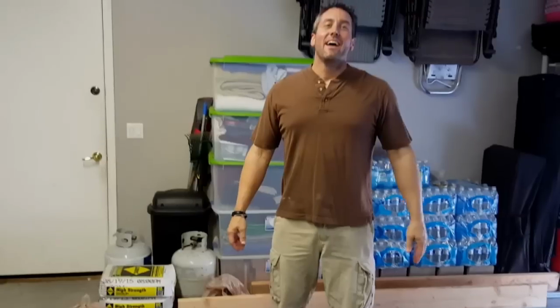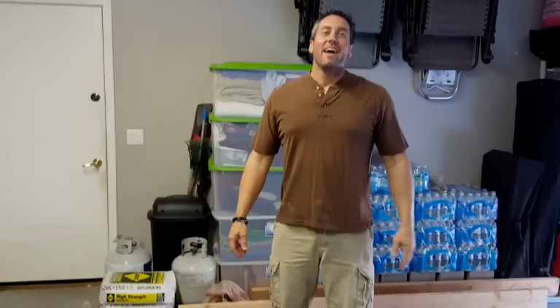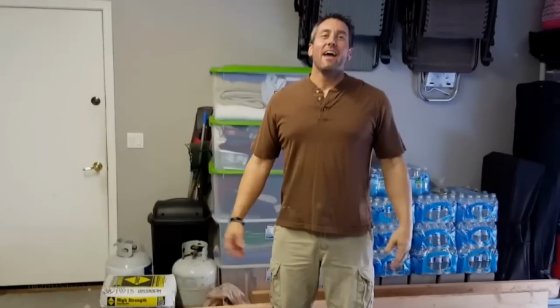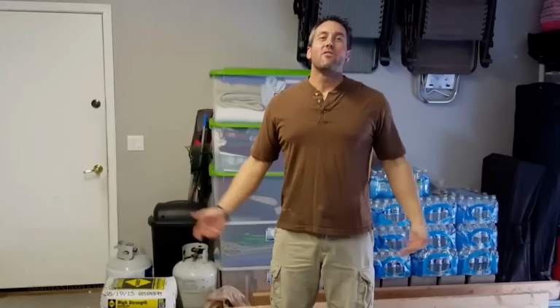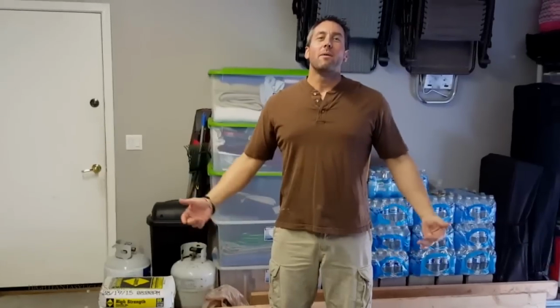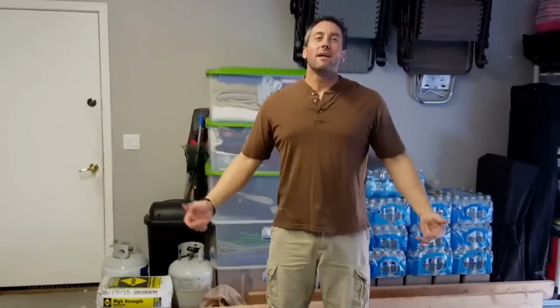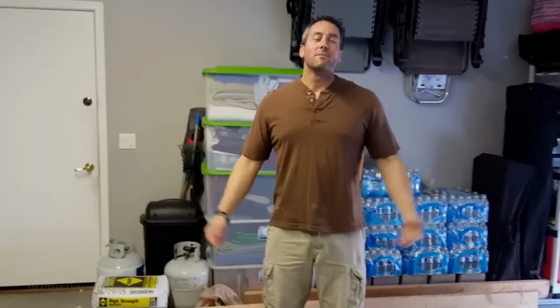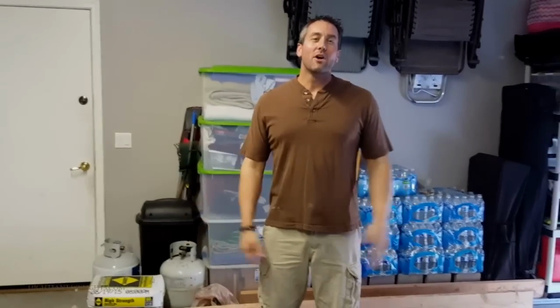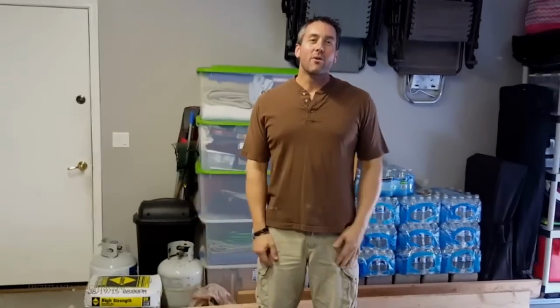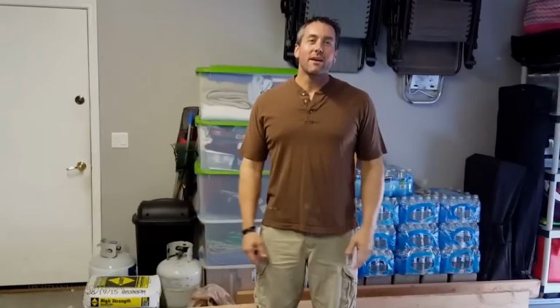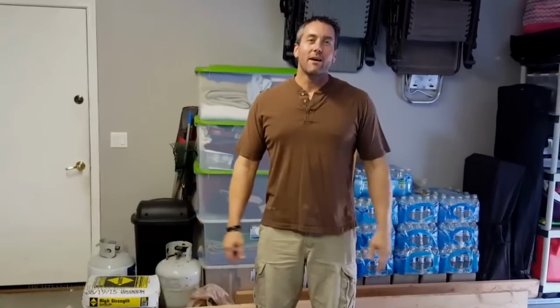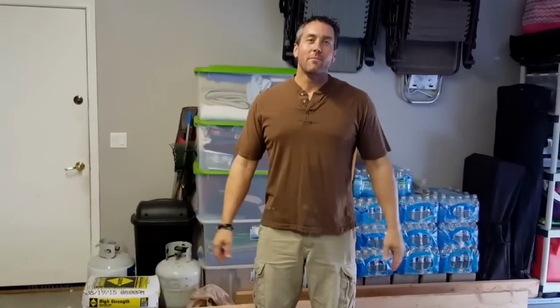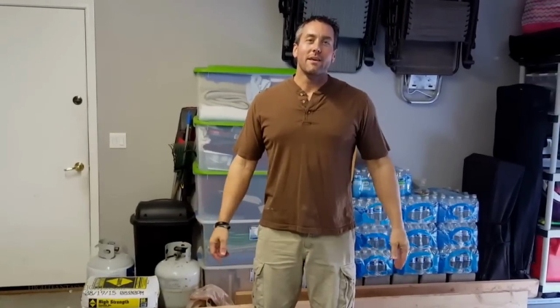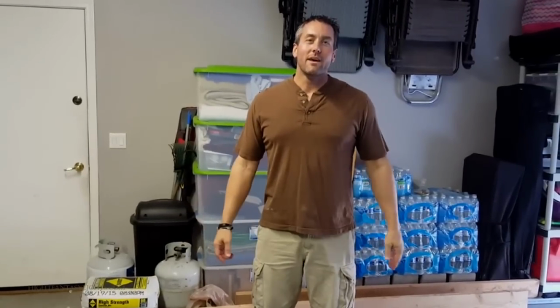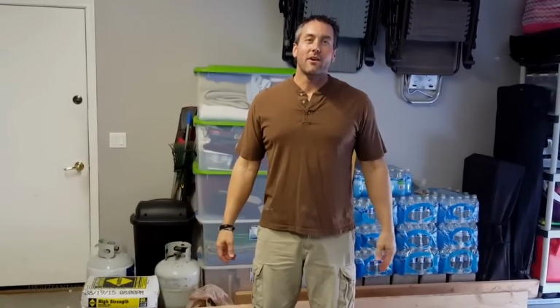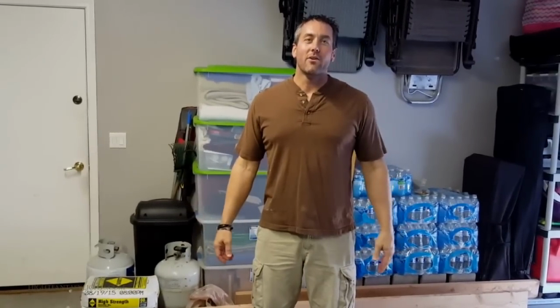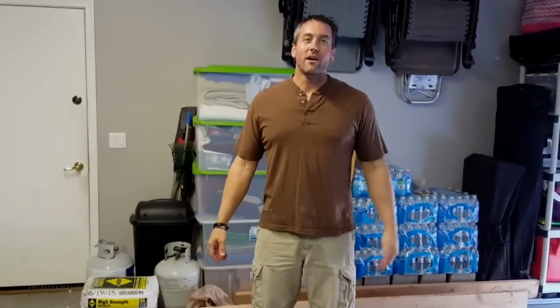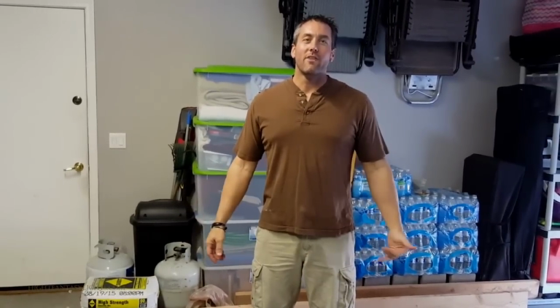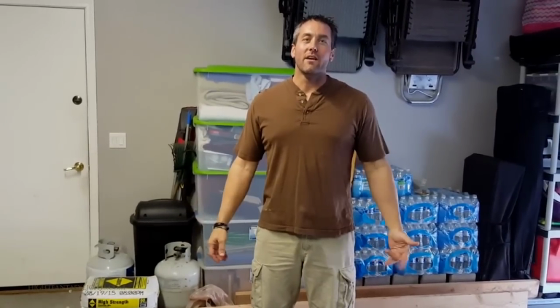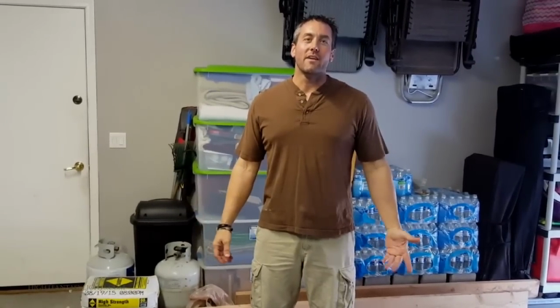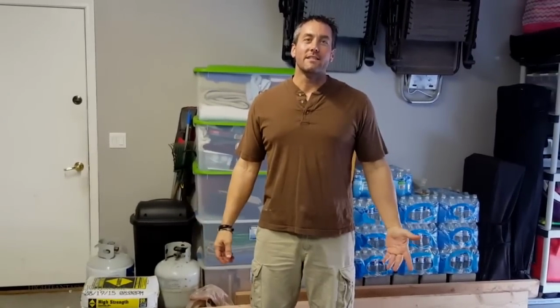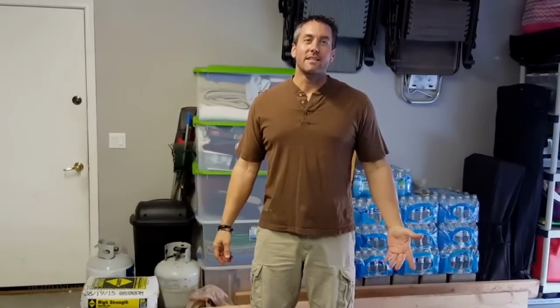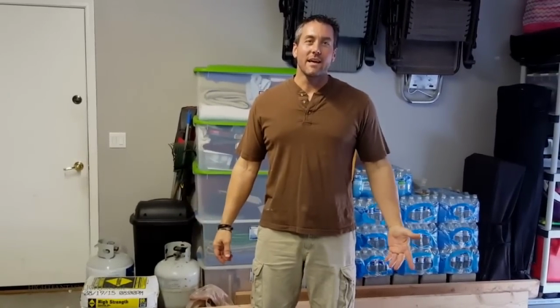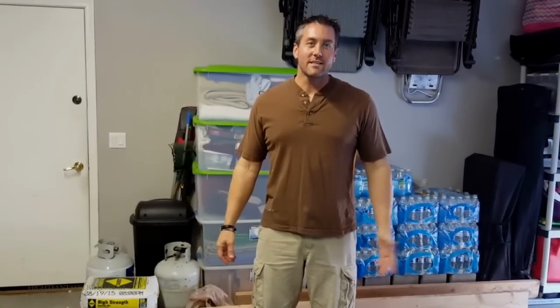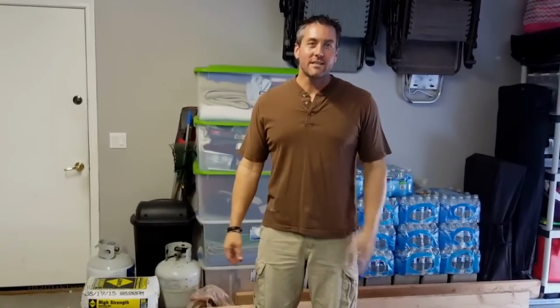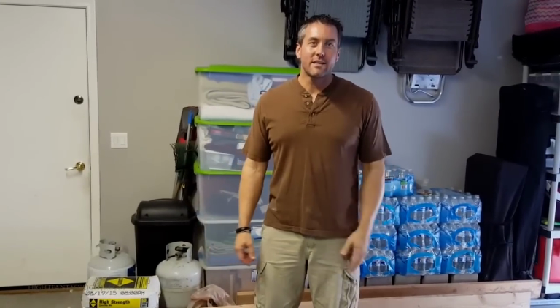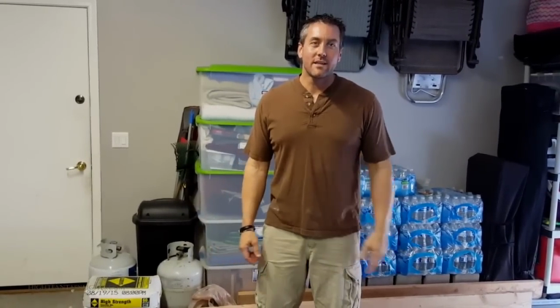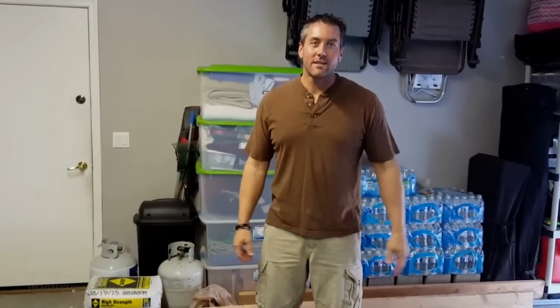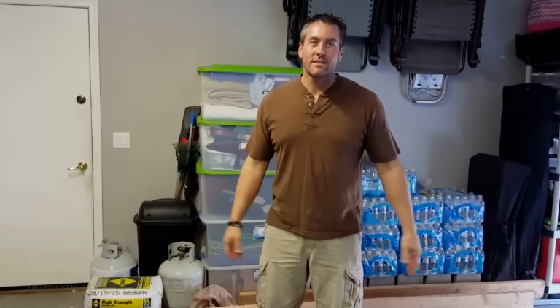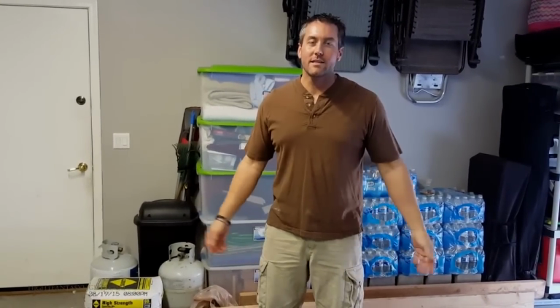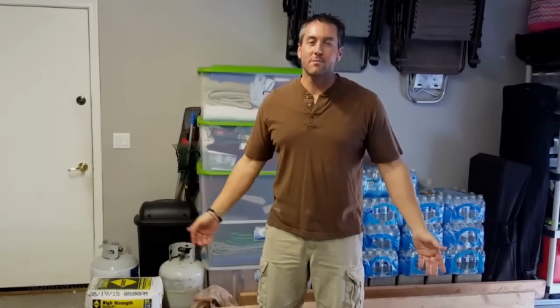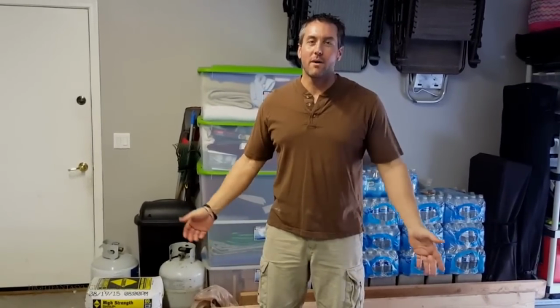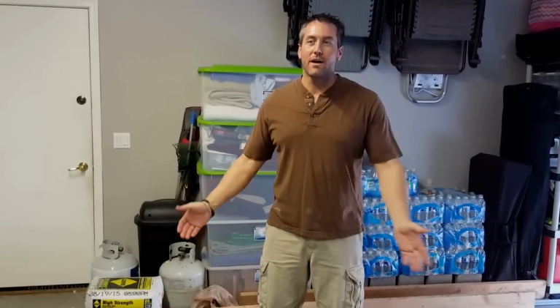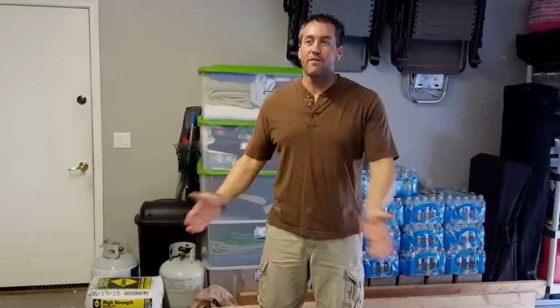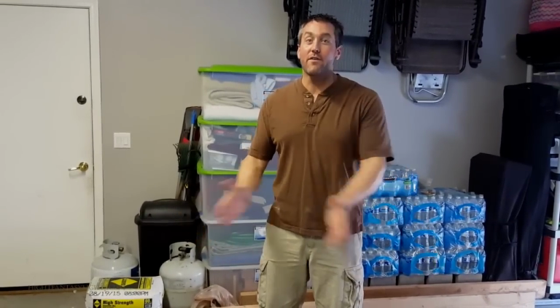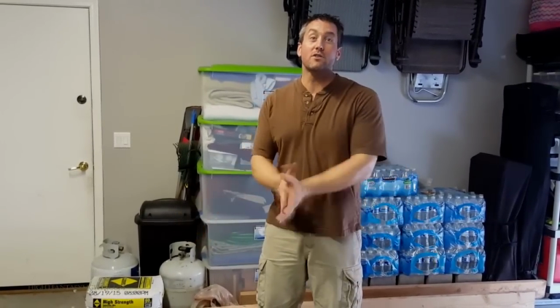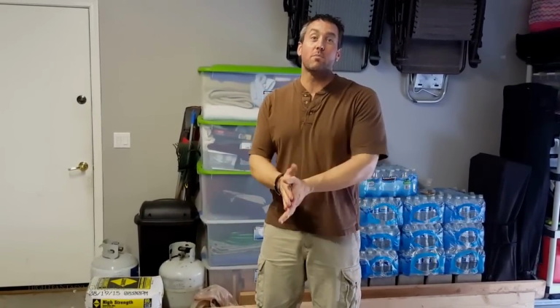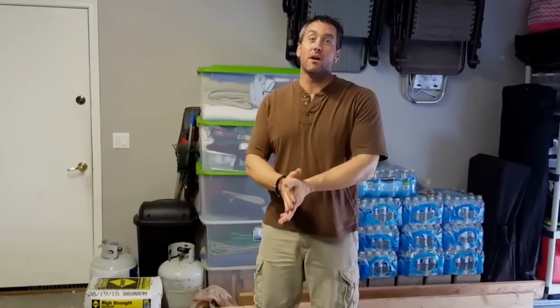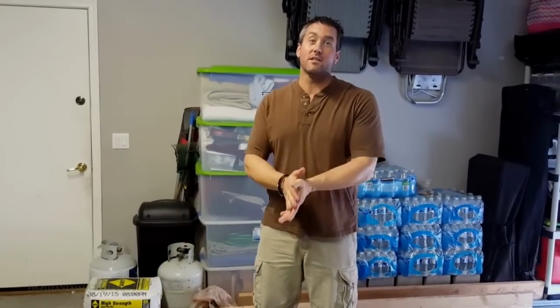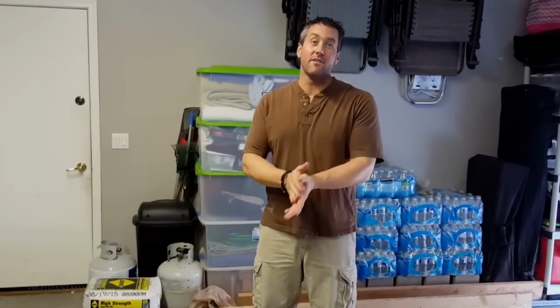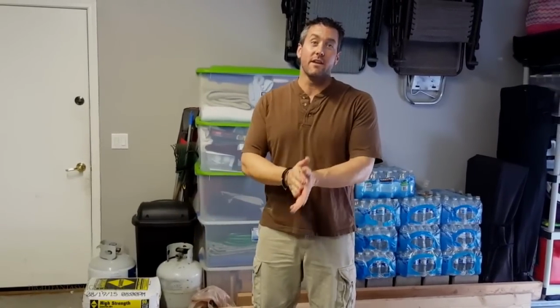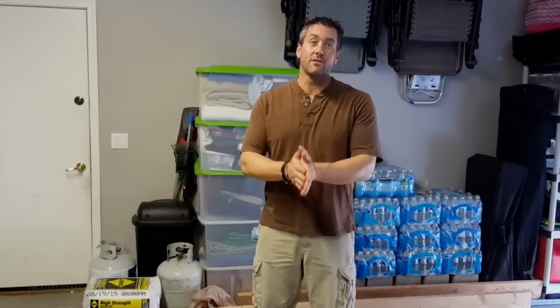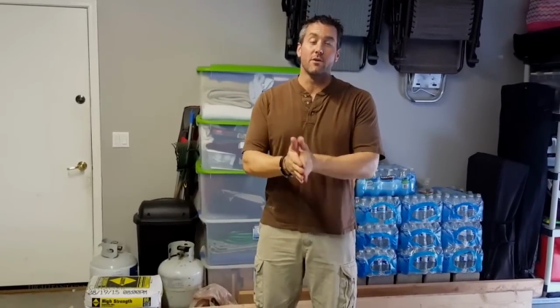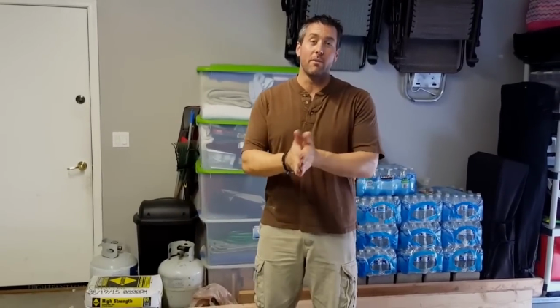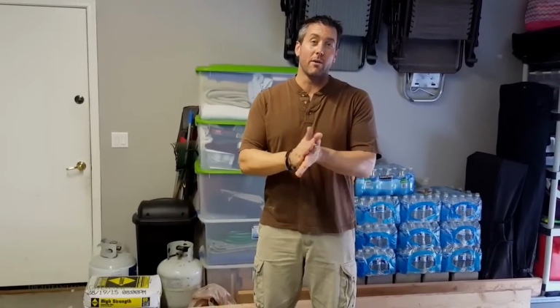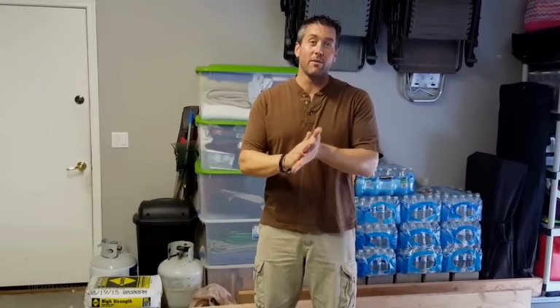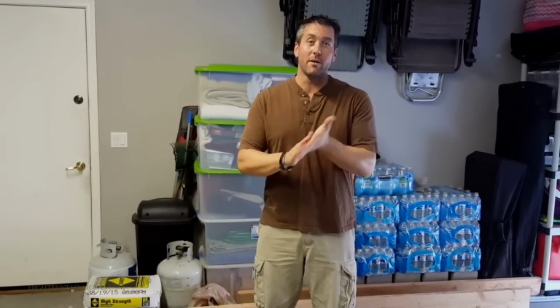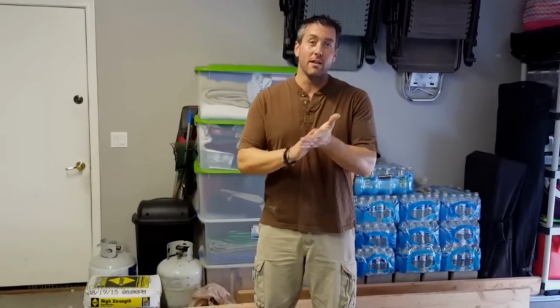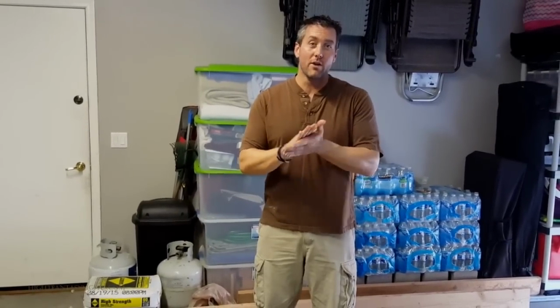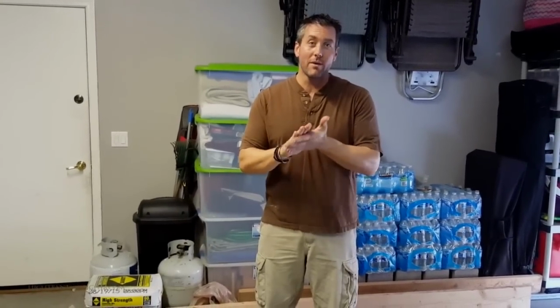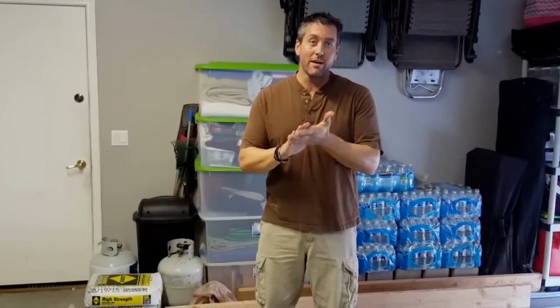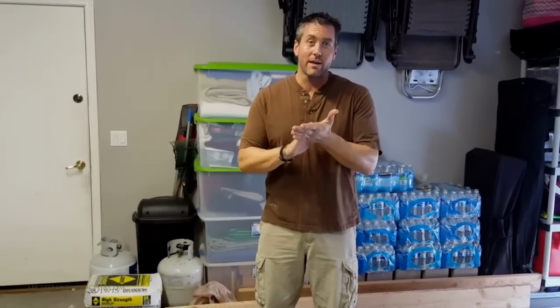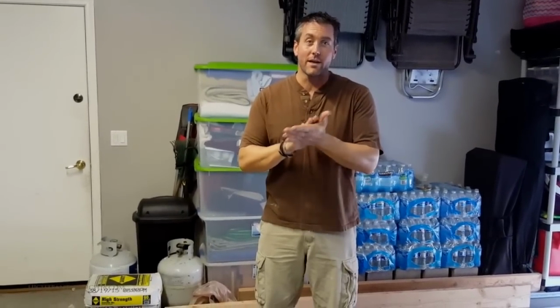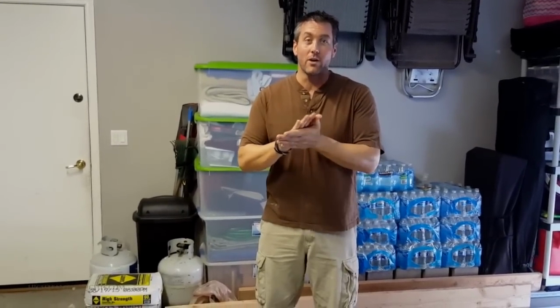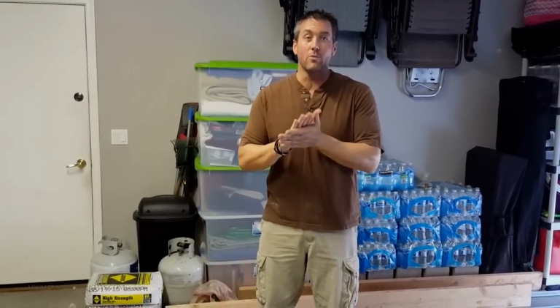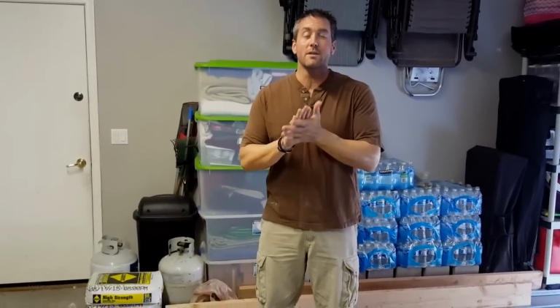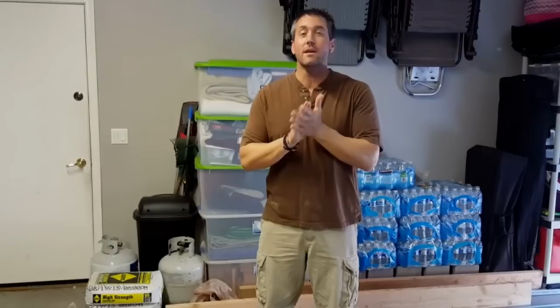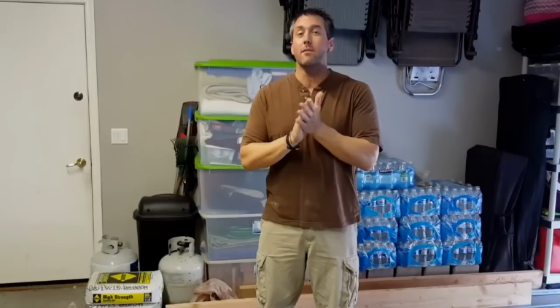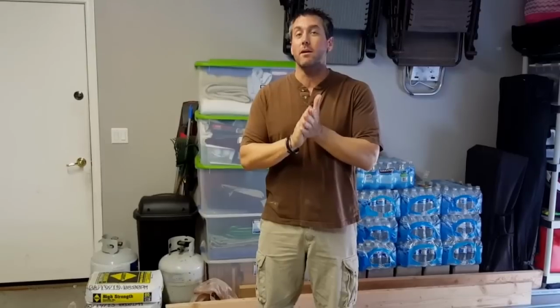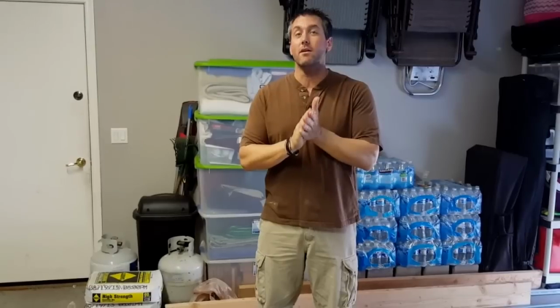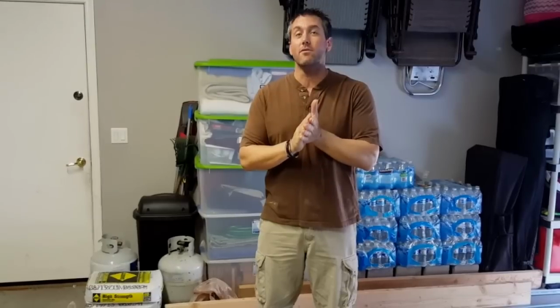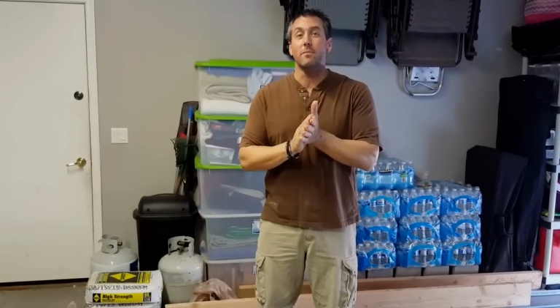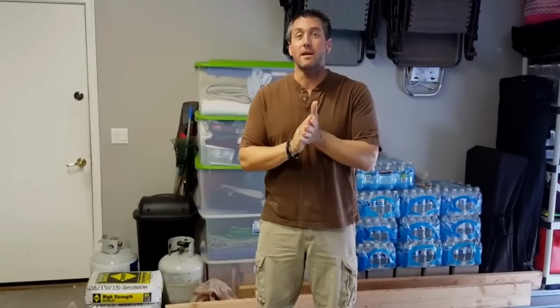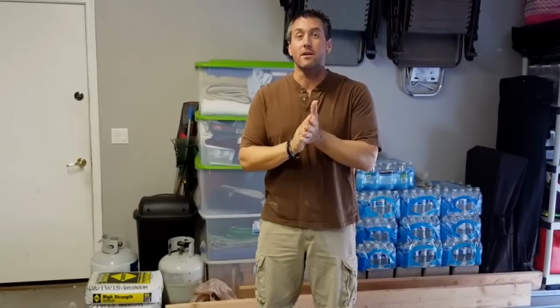Hey everybody, I'm Tony, I'm the creator of High Fantasy Lights. This is my first project video, so bear with me a little bit — it can only get better from here.